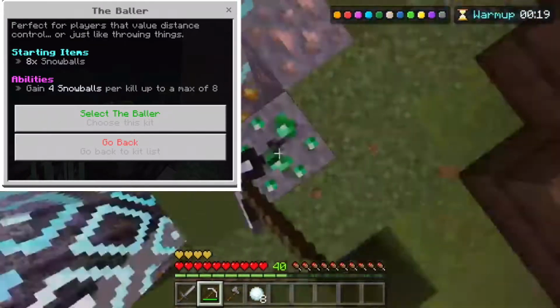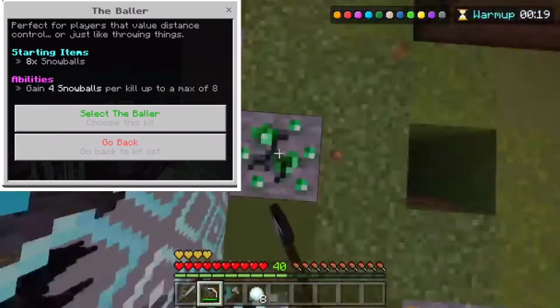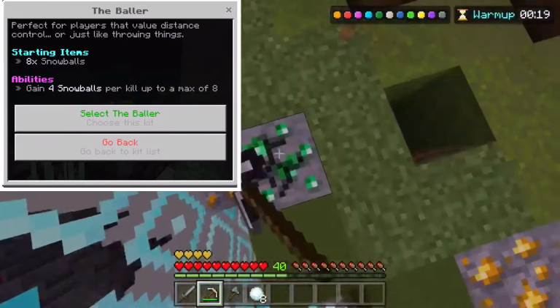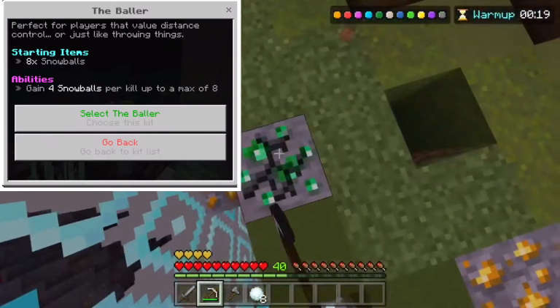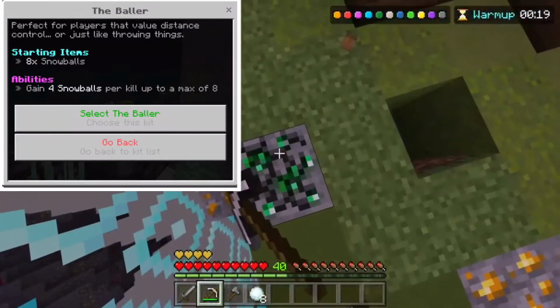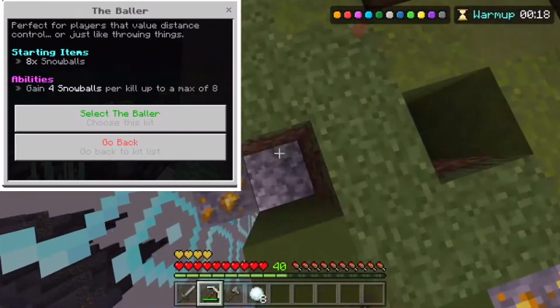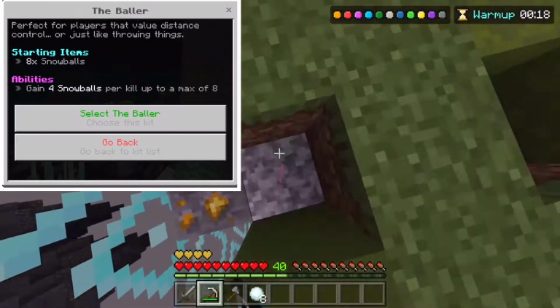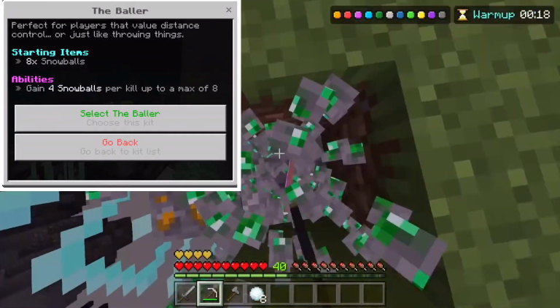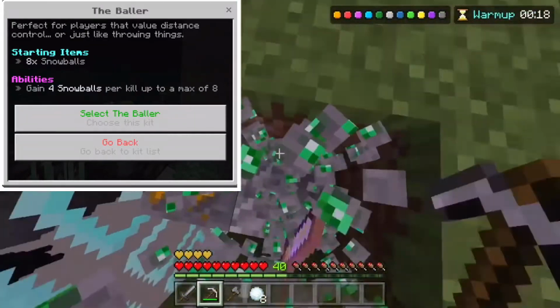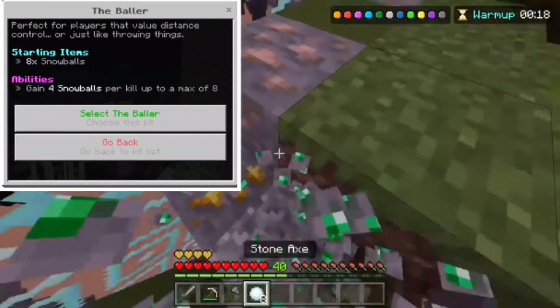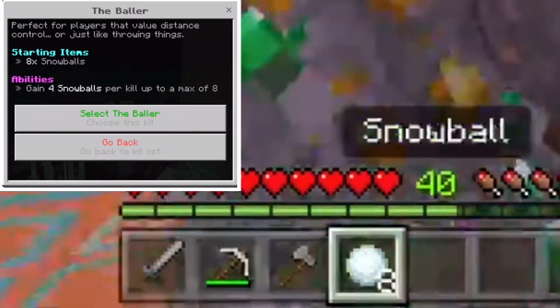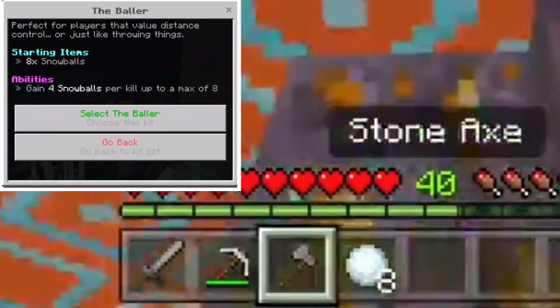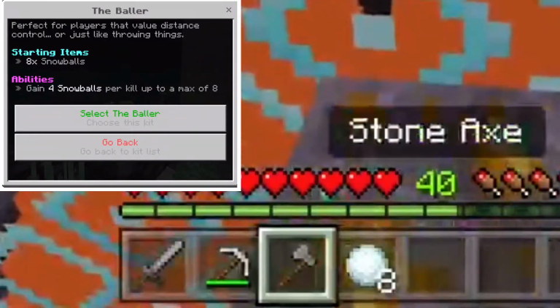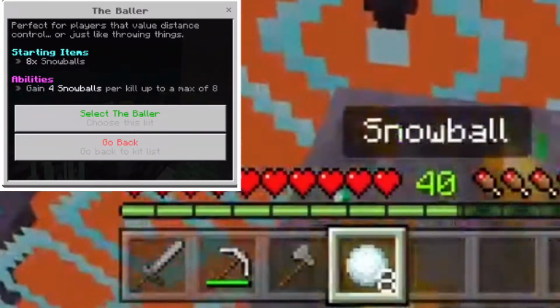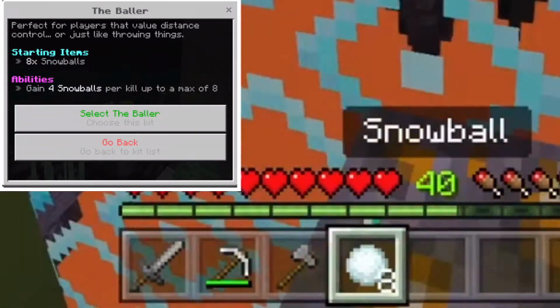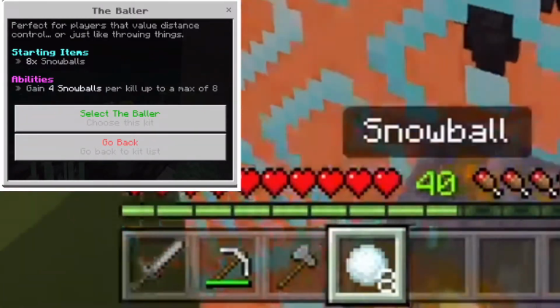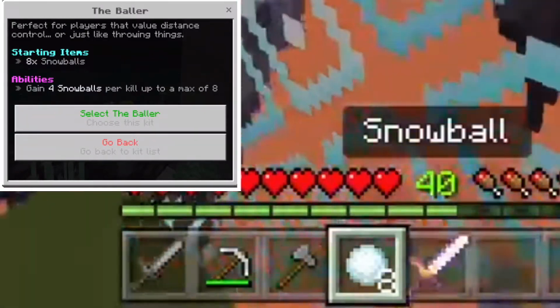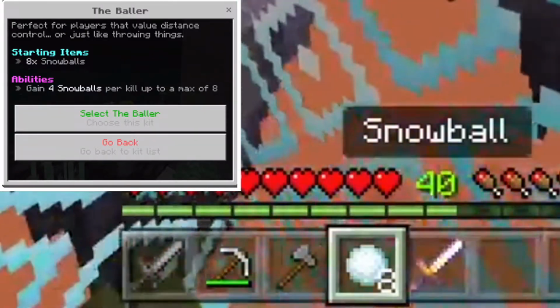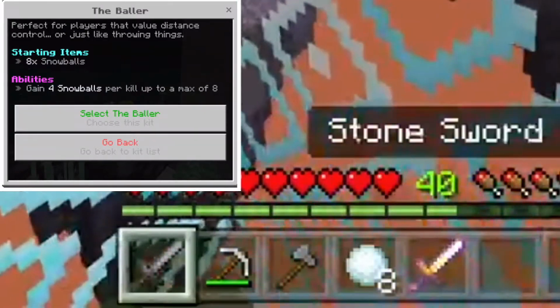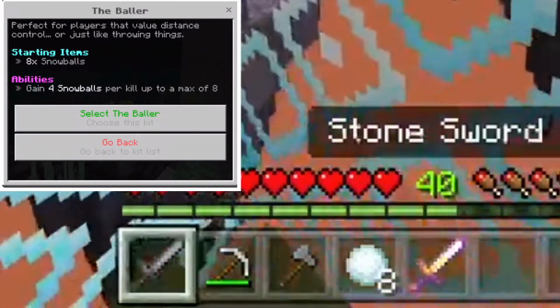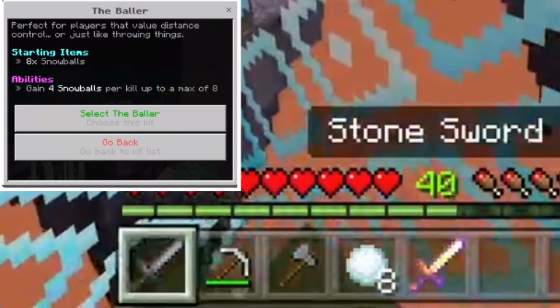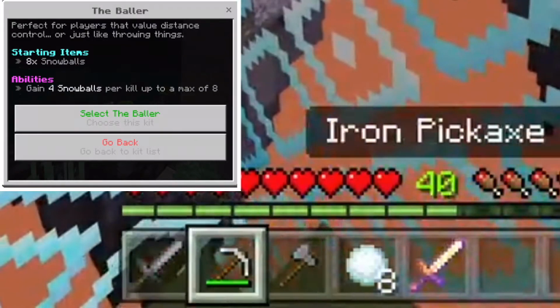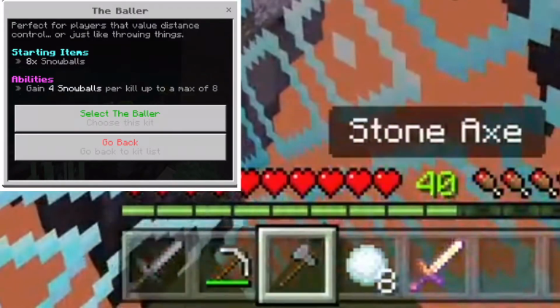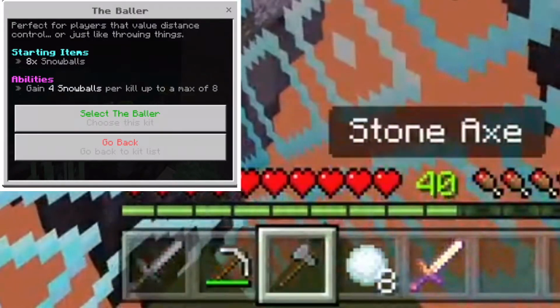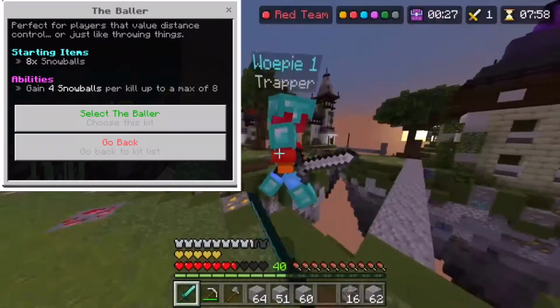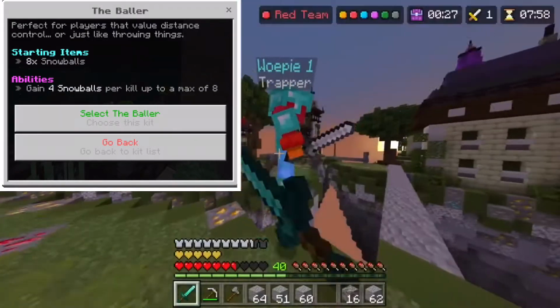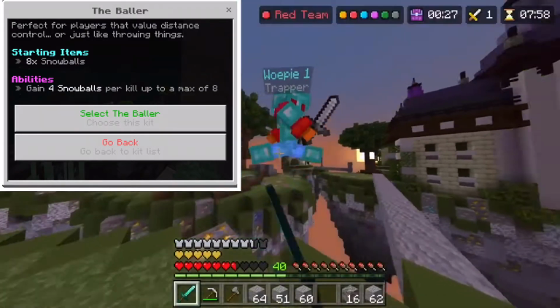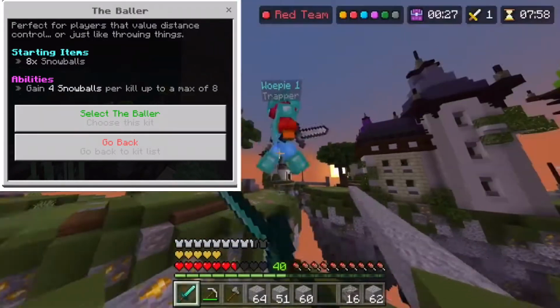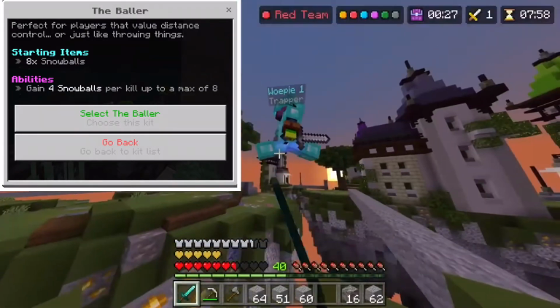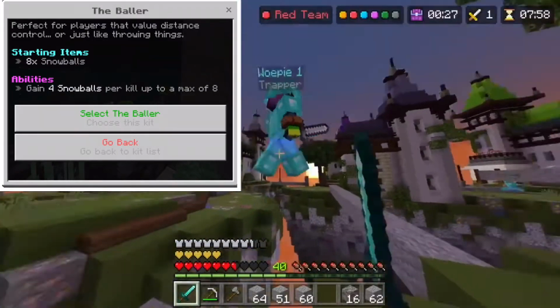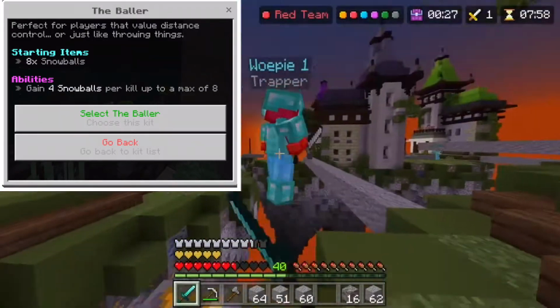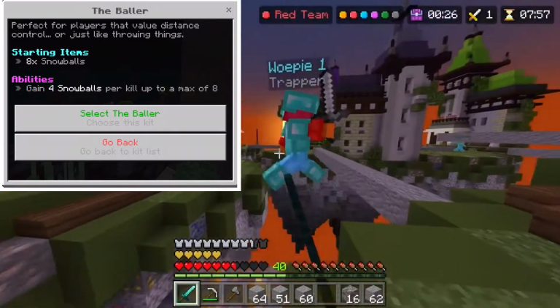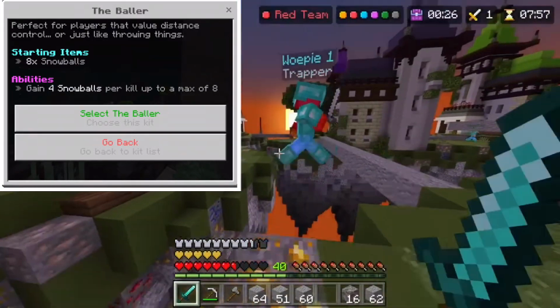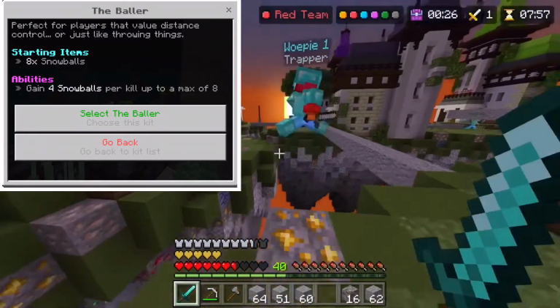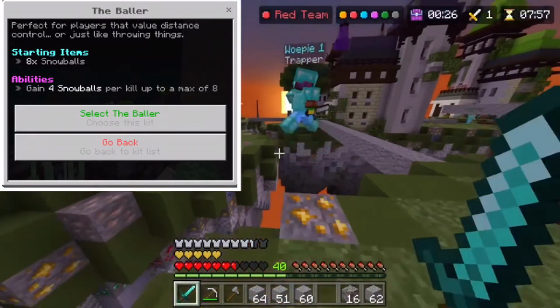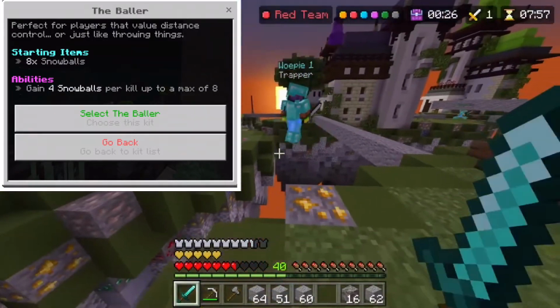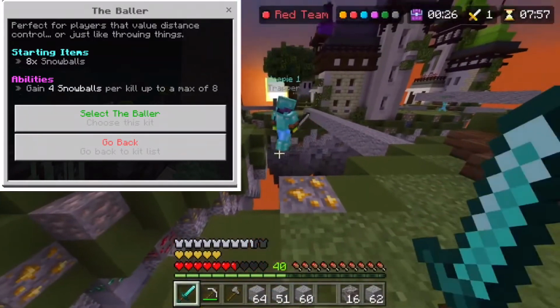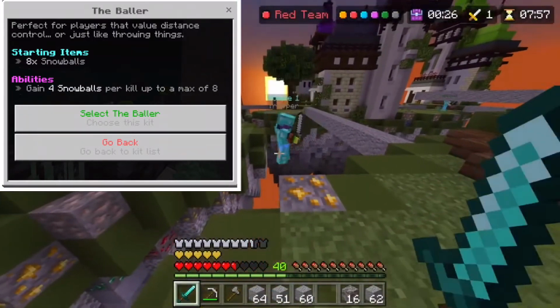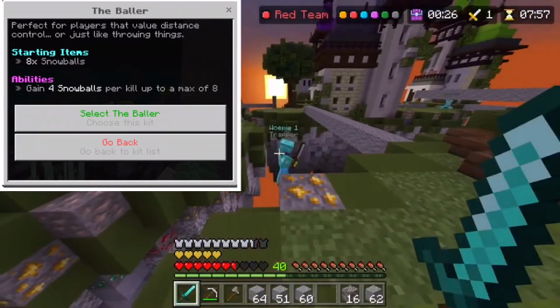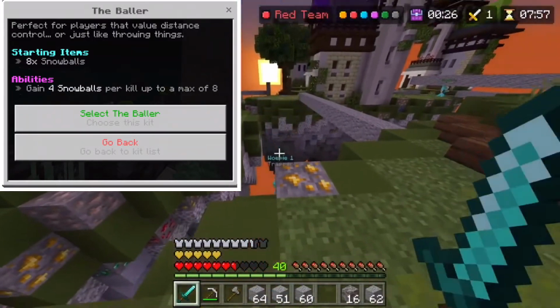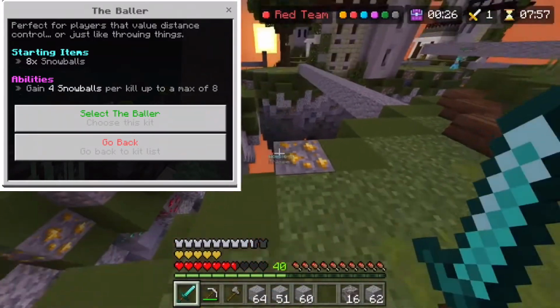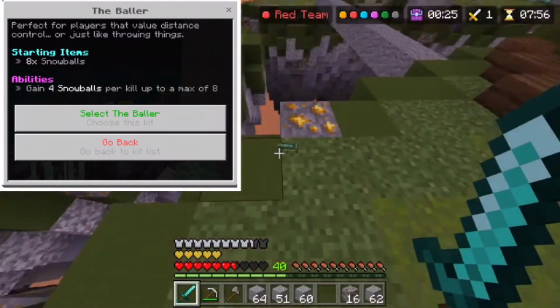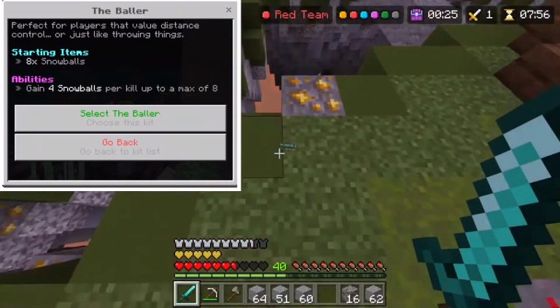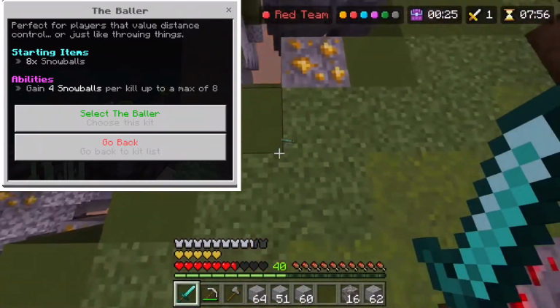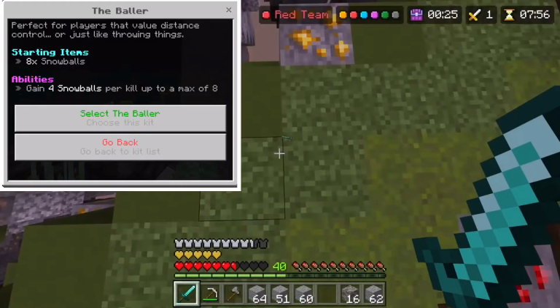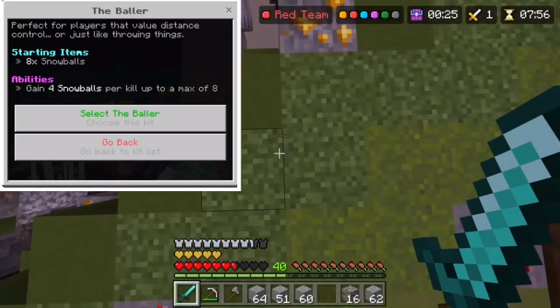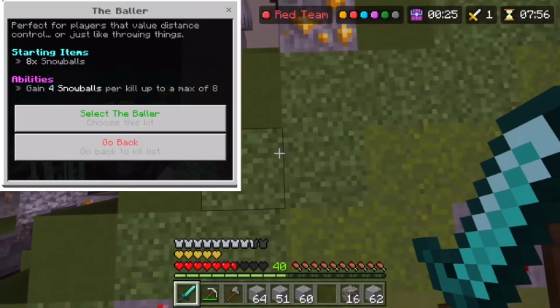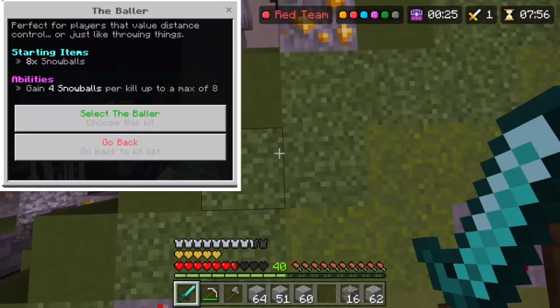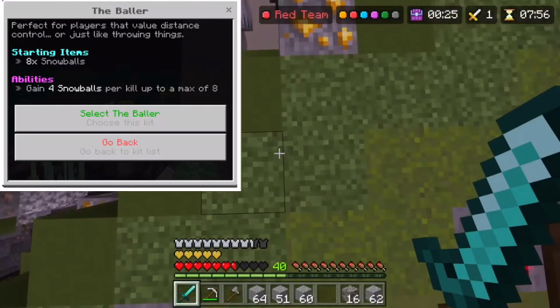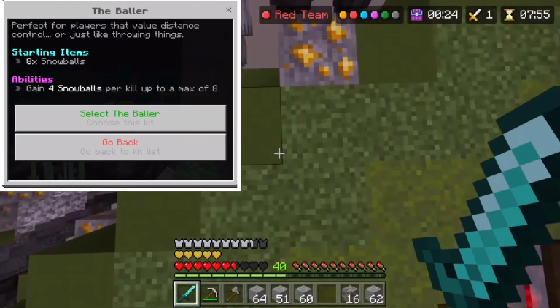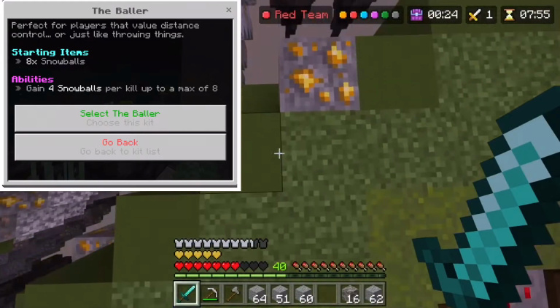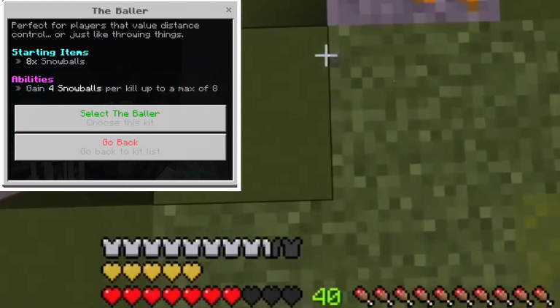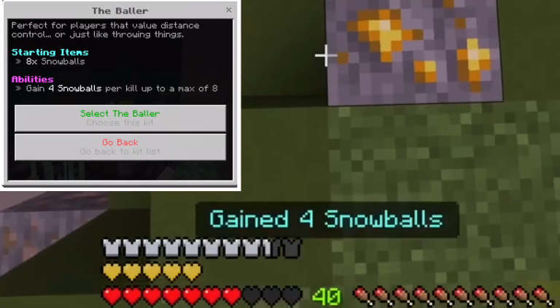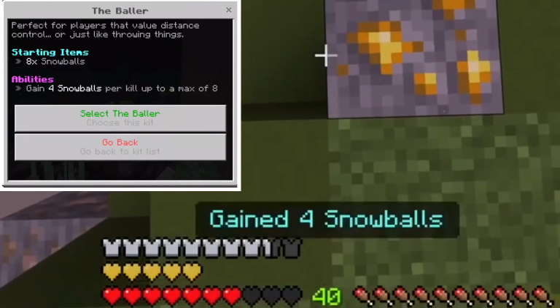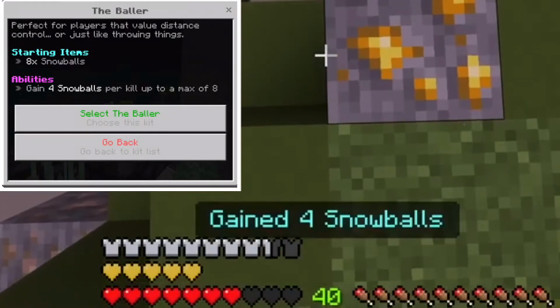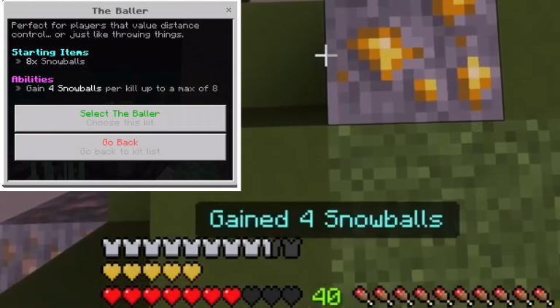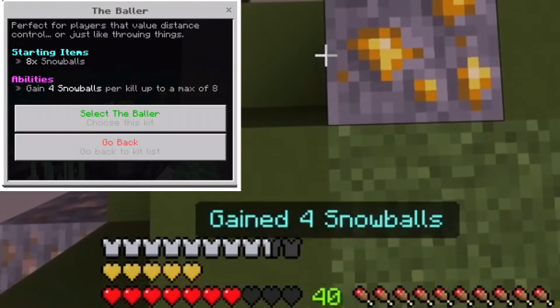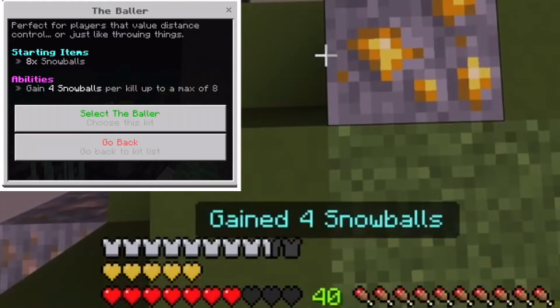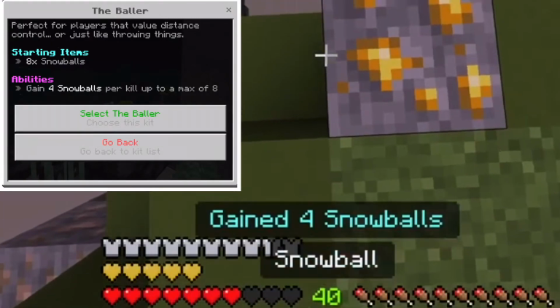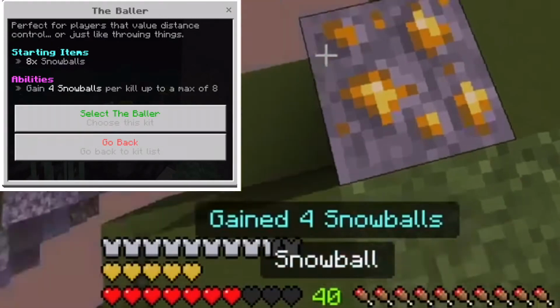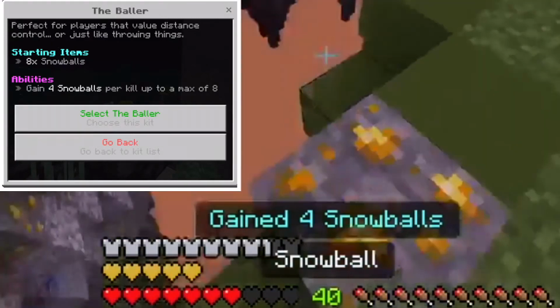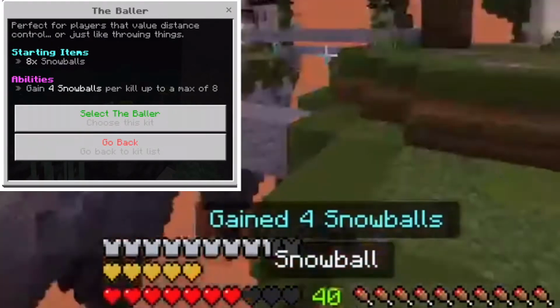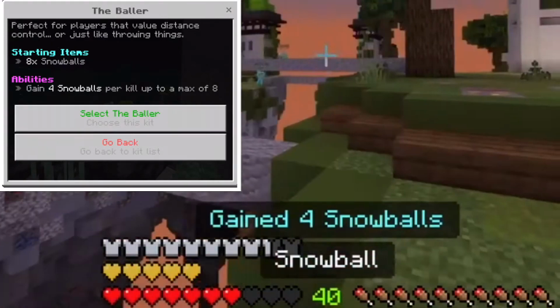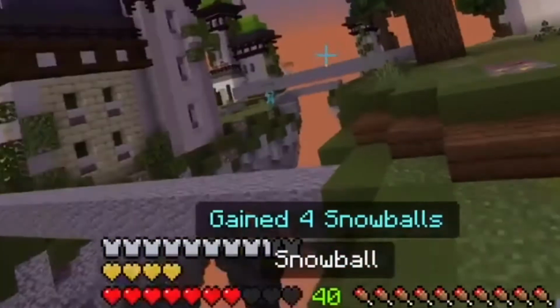The second kit is the Baller. You spawn in with 8 snowballs, and every time you get a kill you get 4 snowballs, as long as you have less than 8.